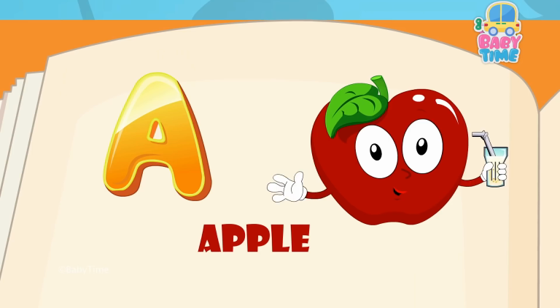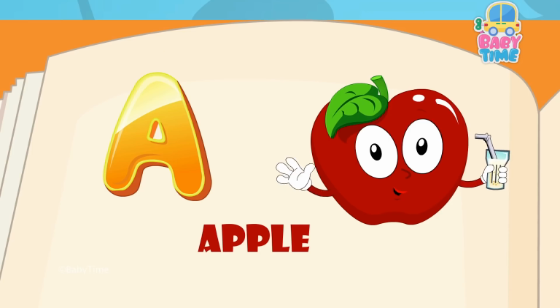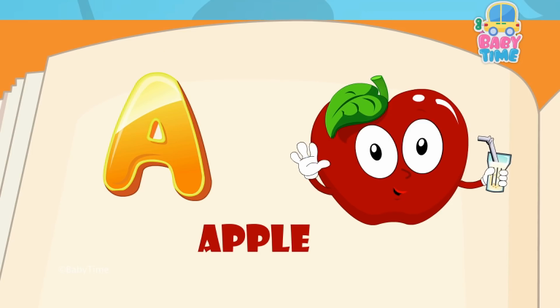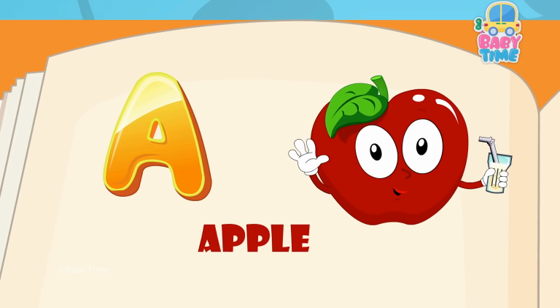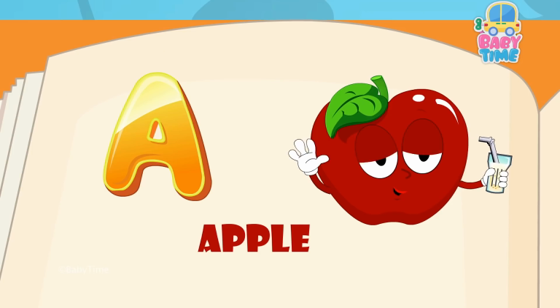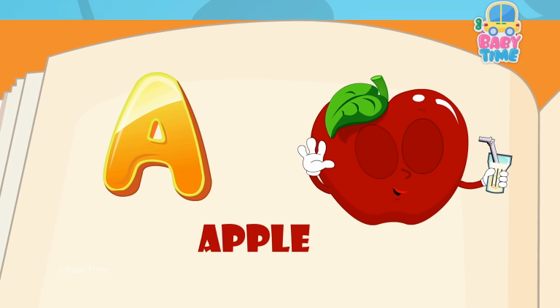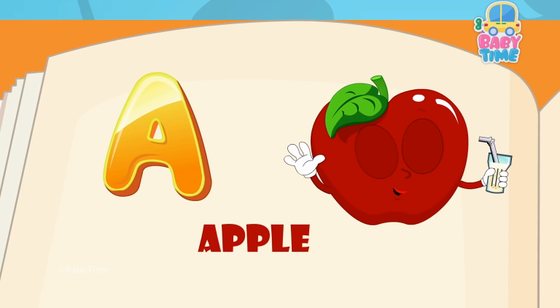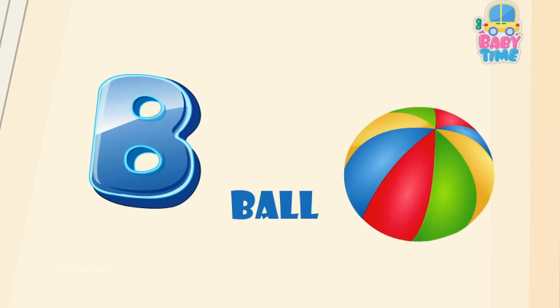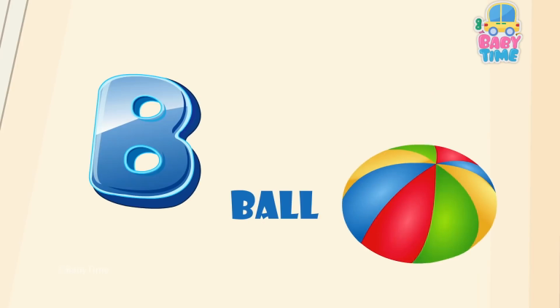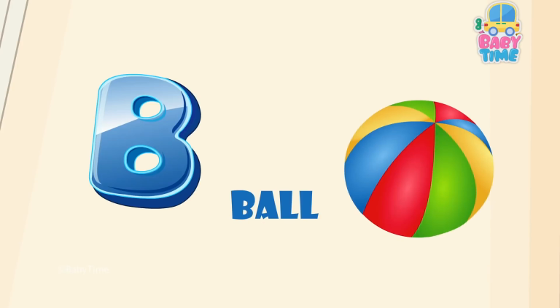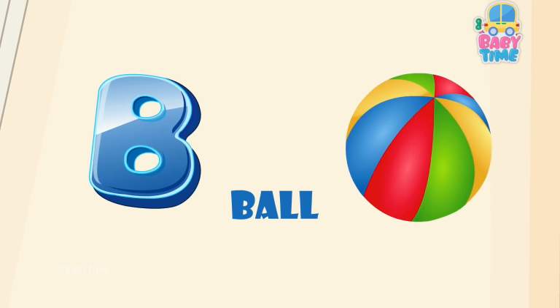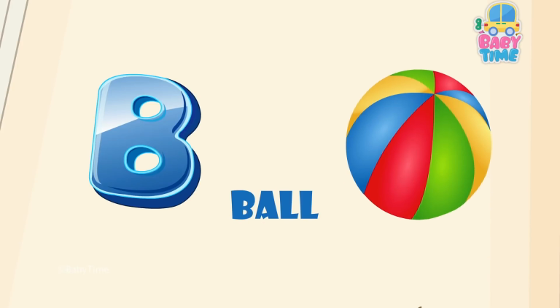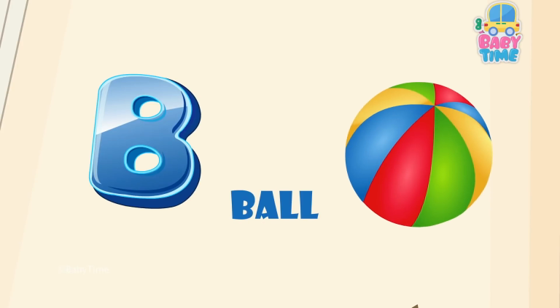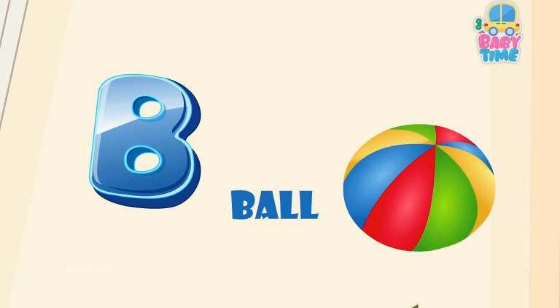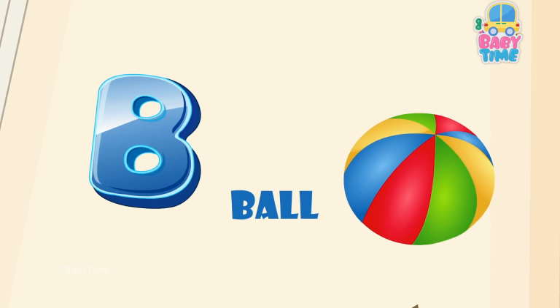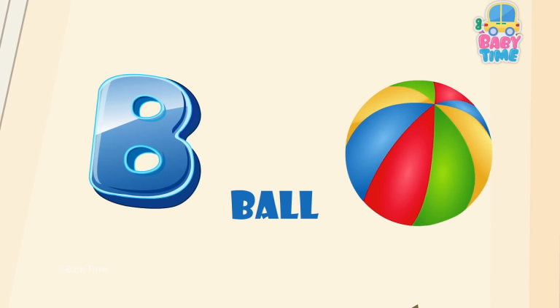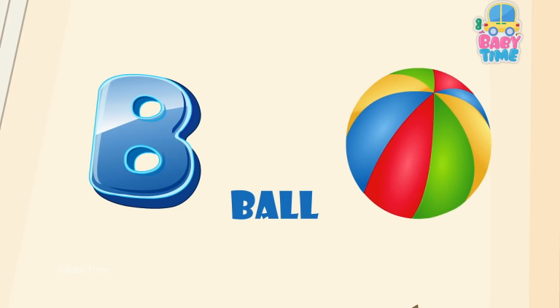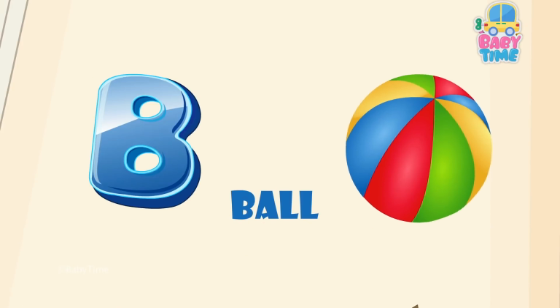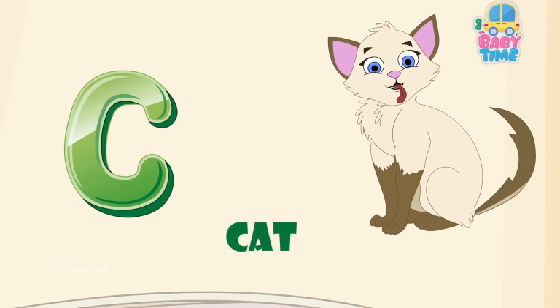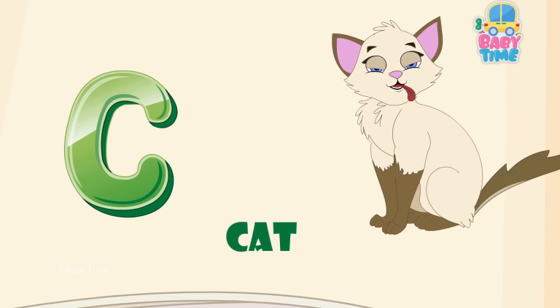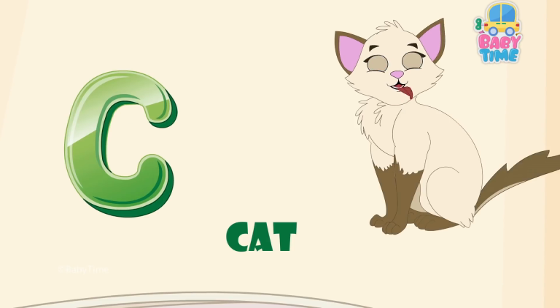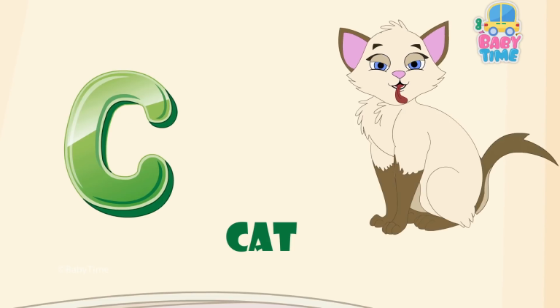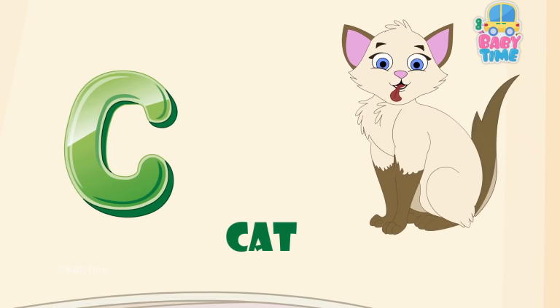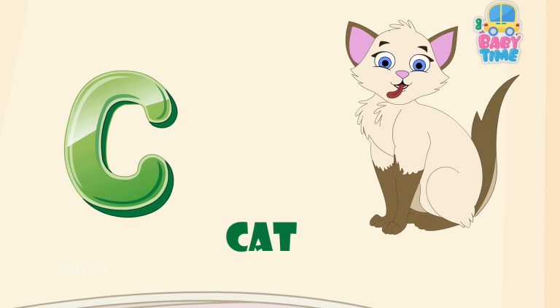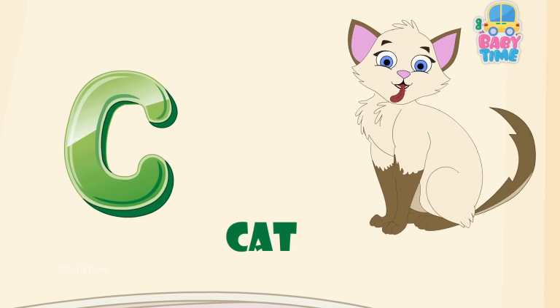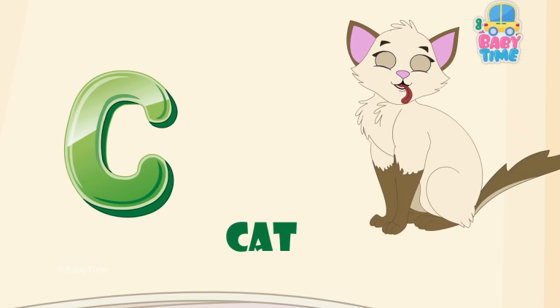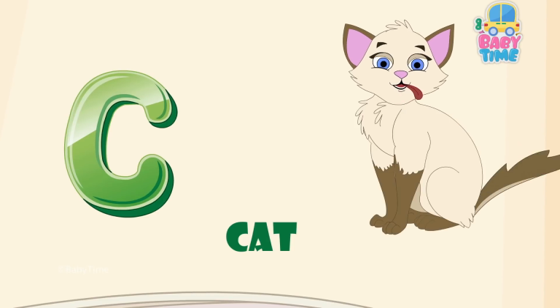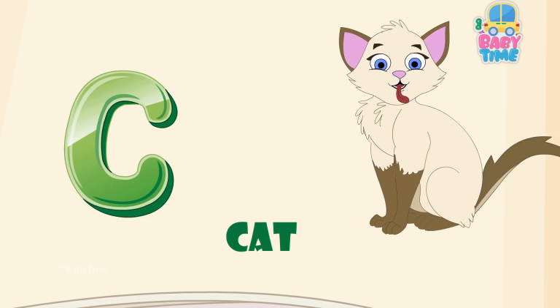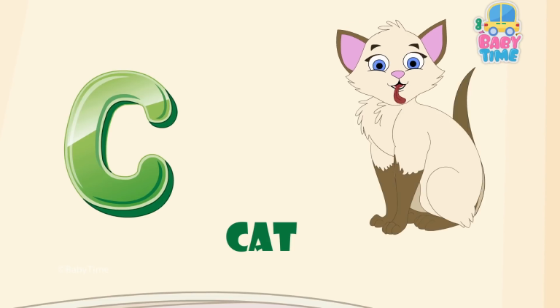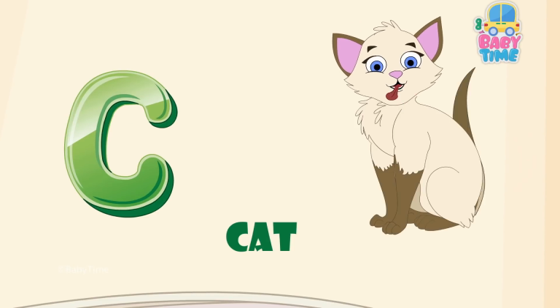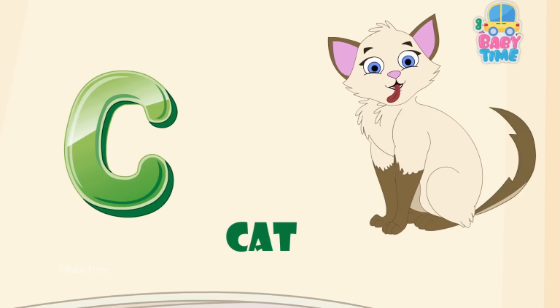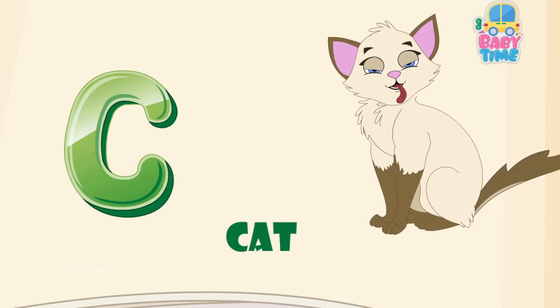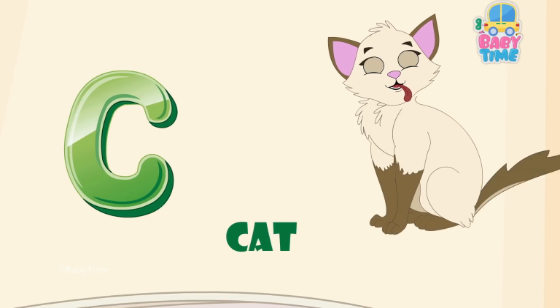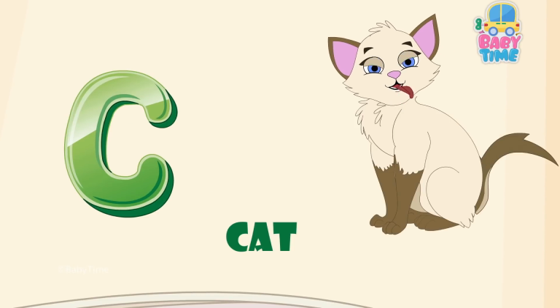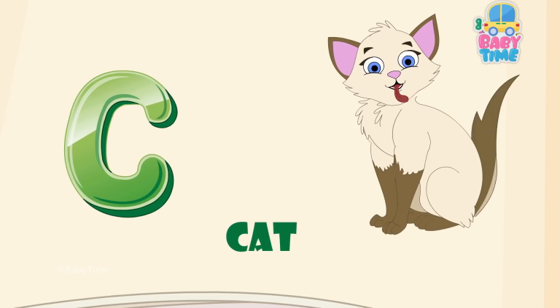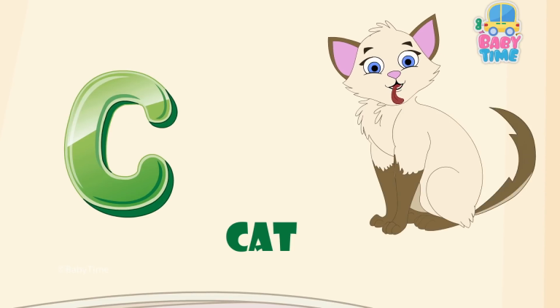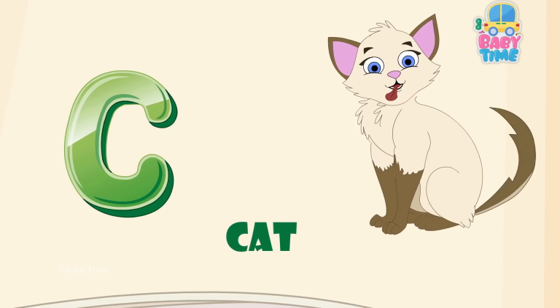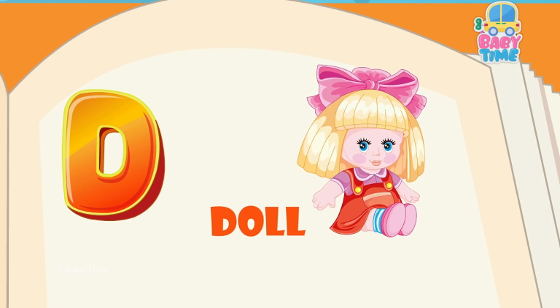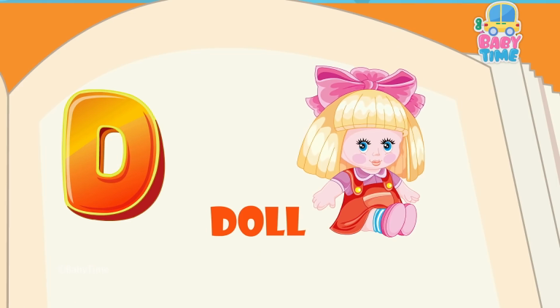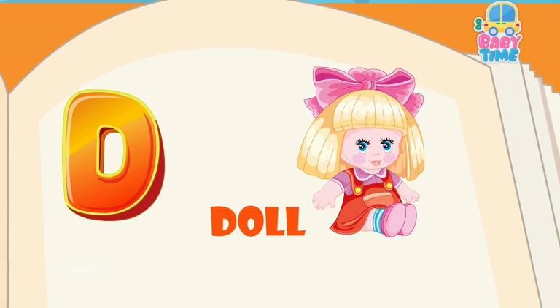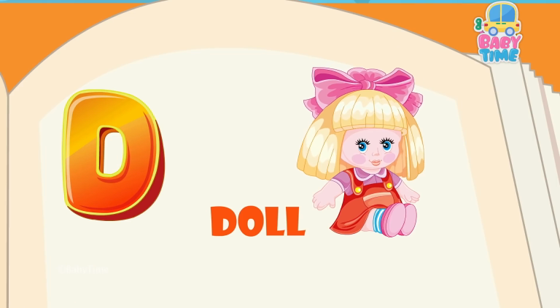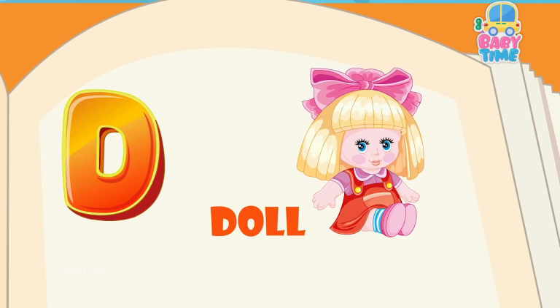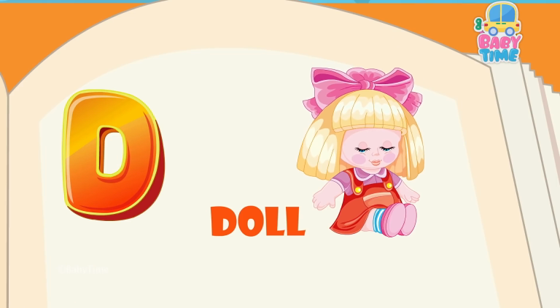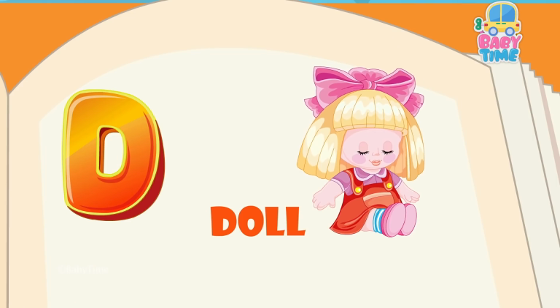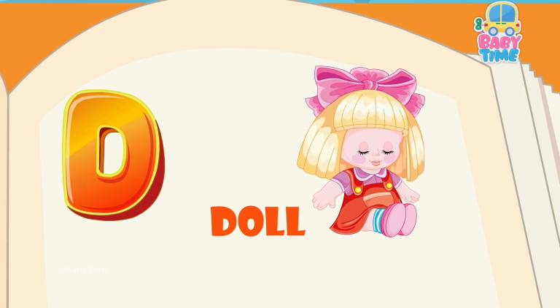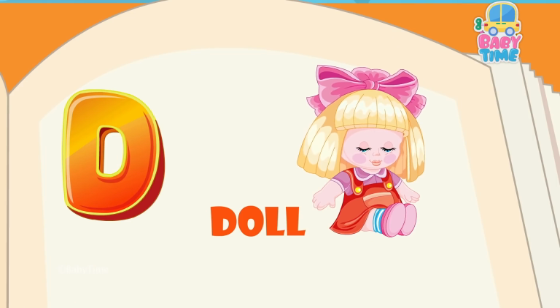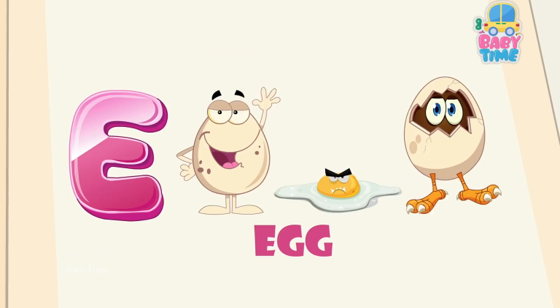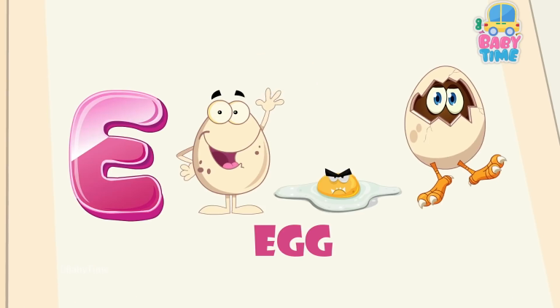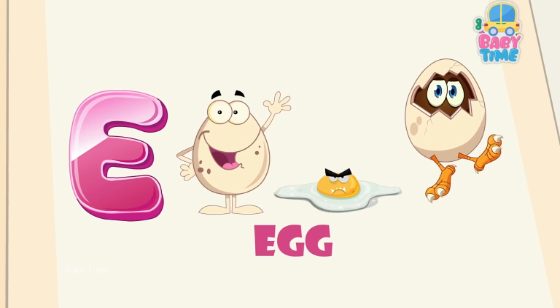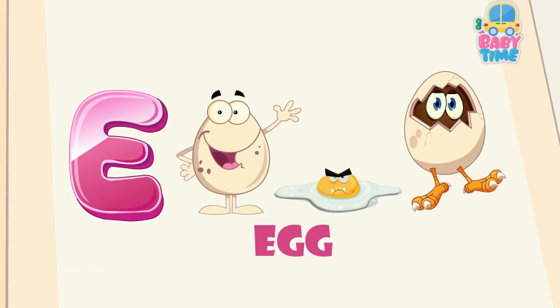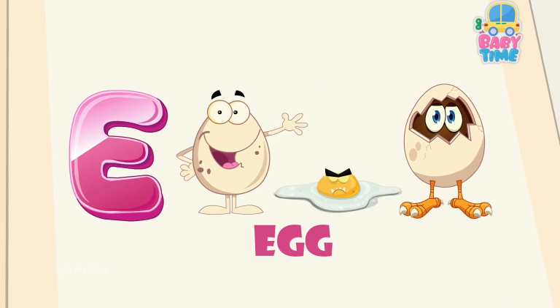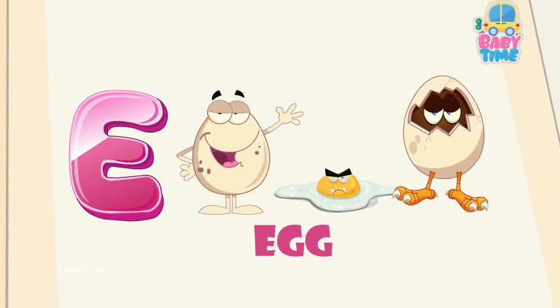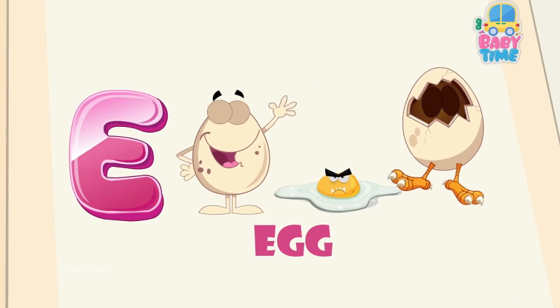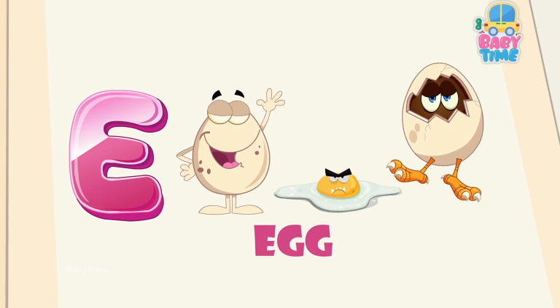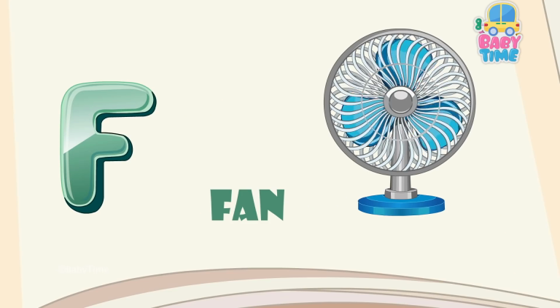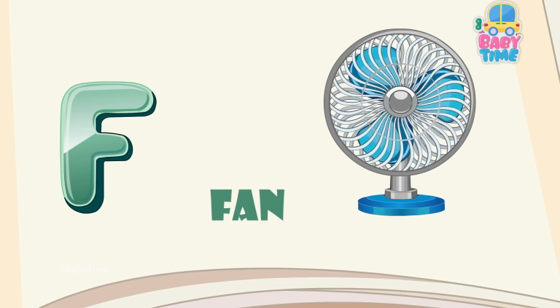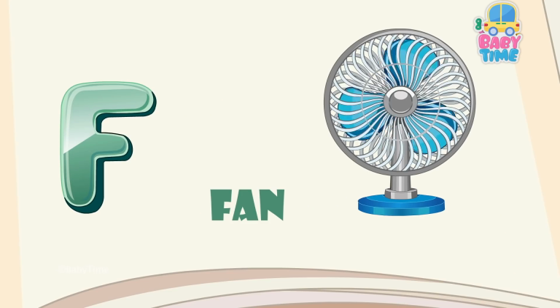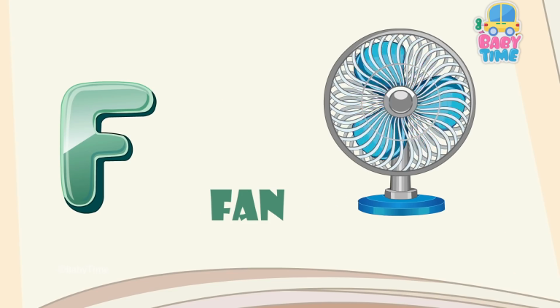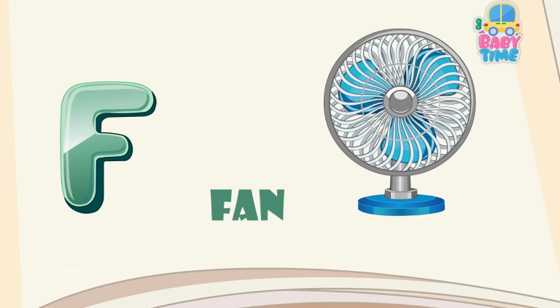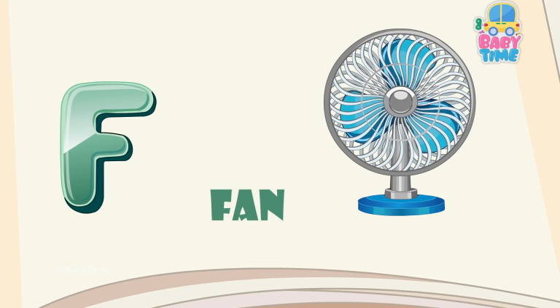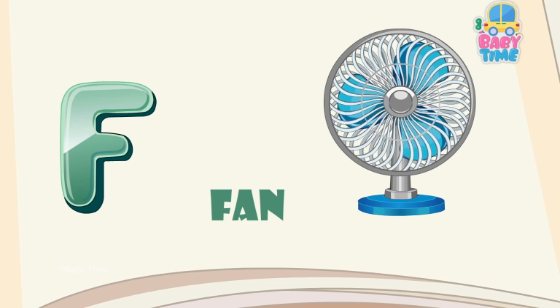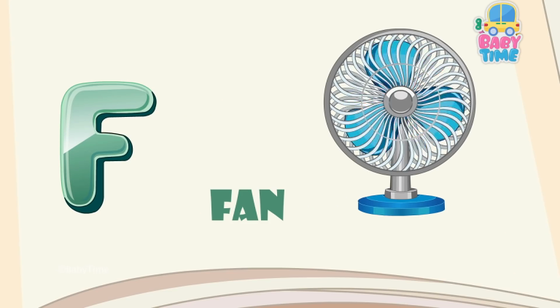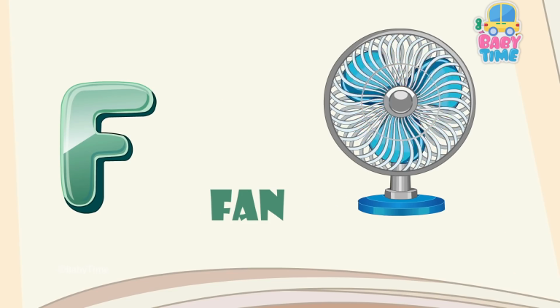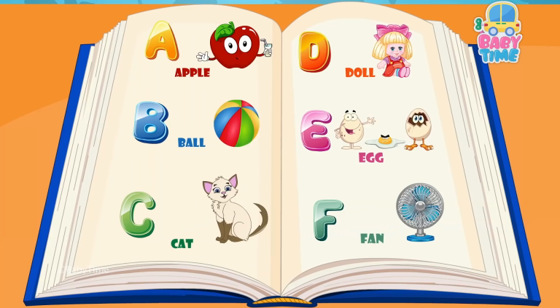A for apple, B for ball, C for cat, D for doll, E for egg, F for fan.